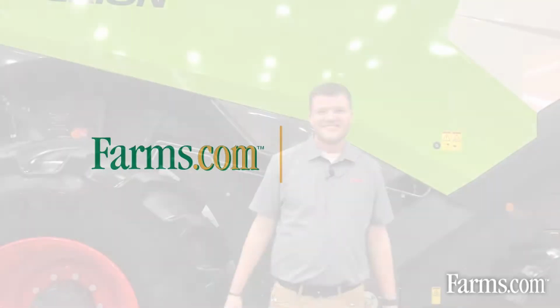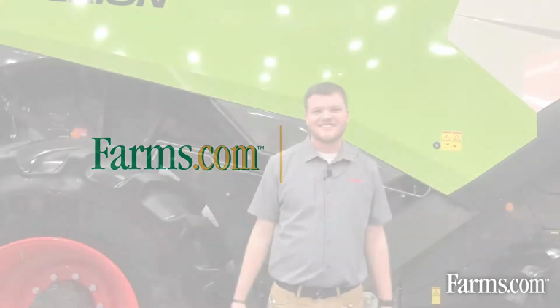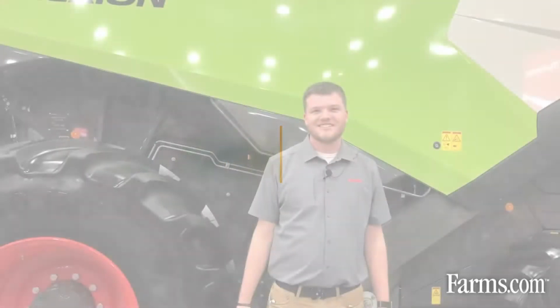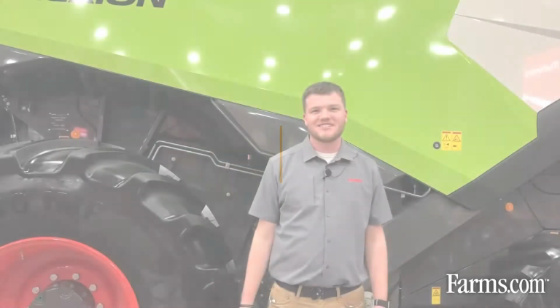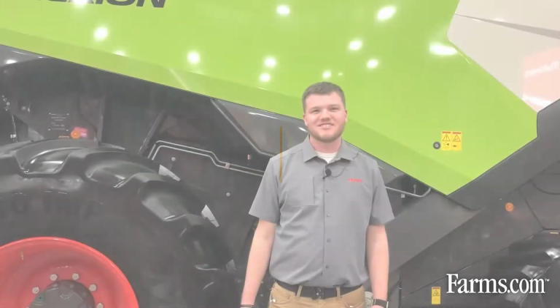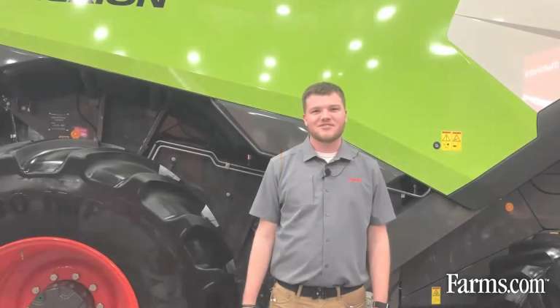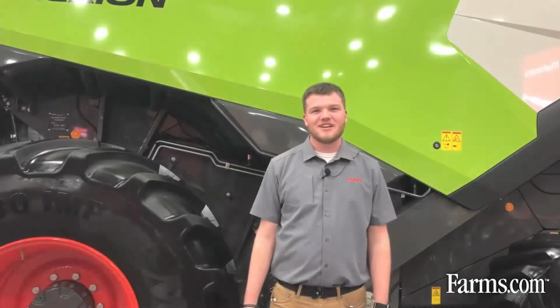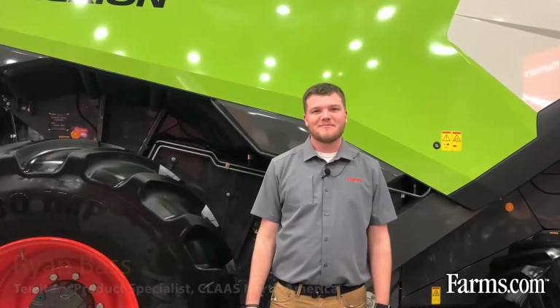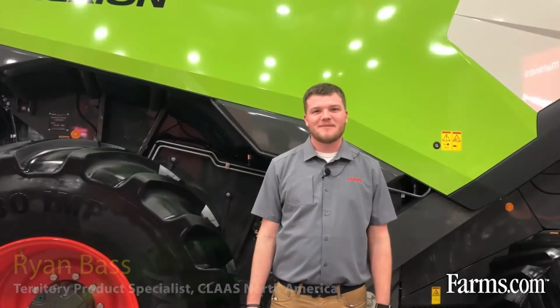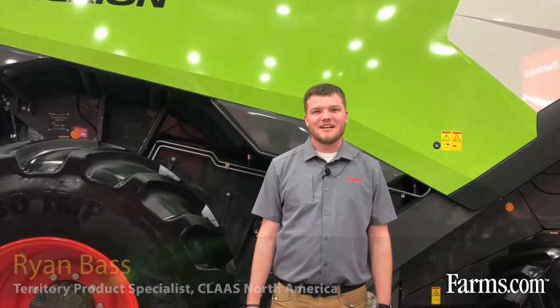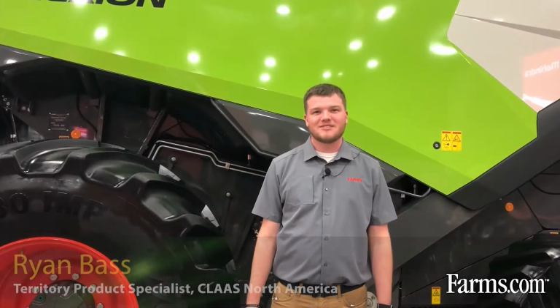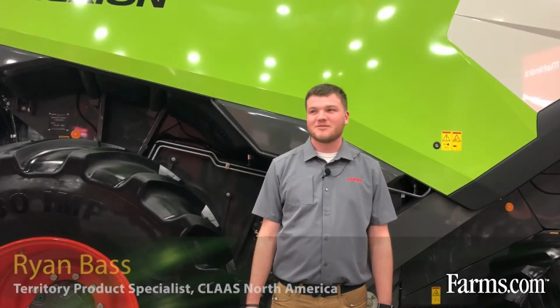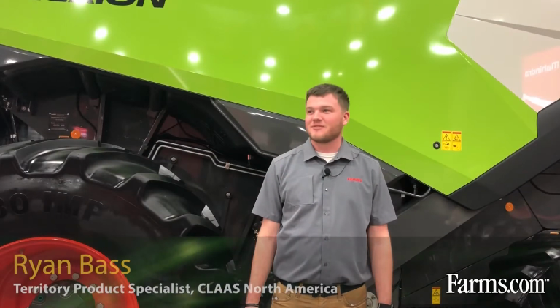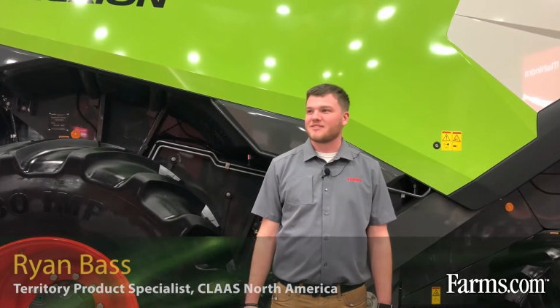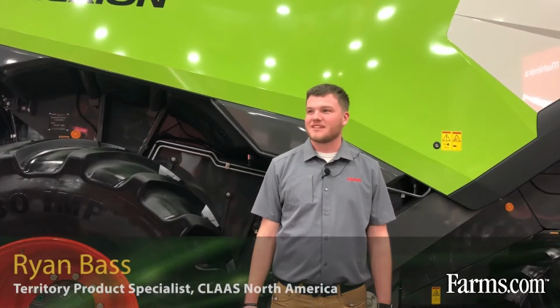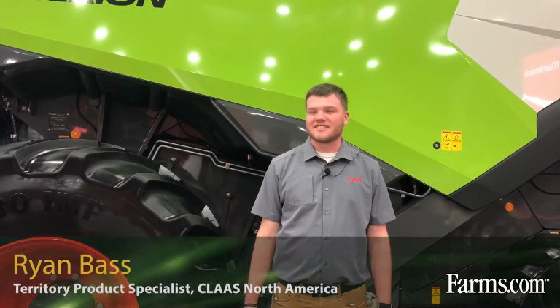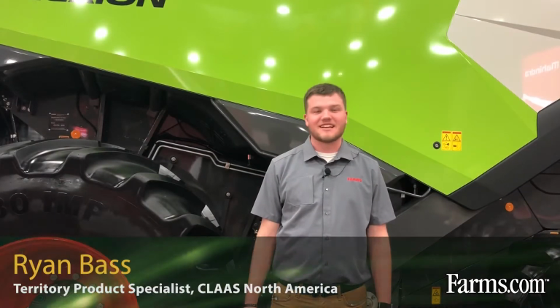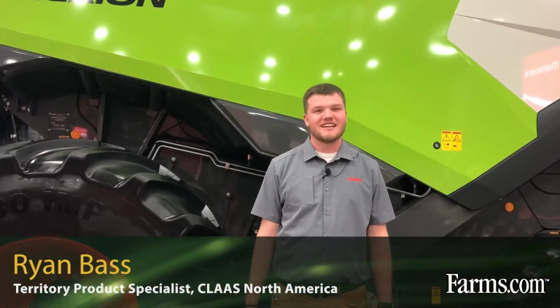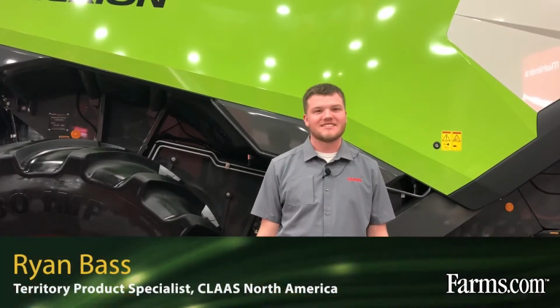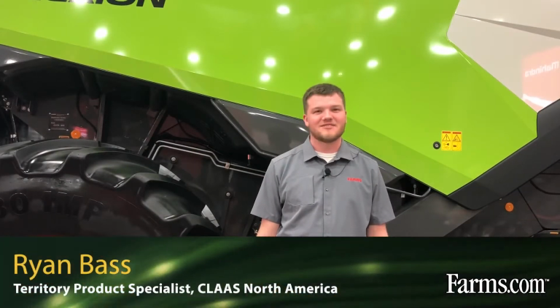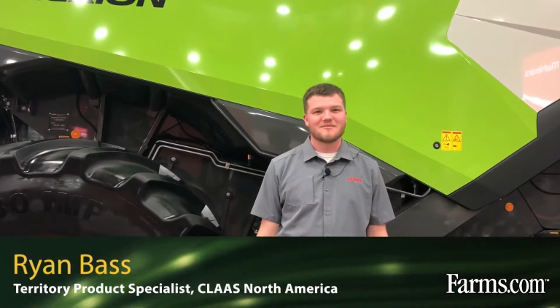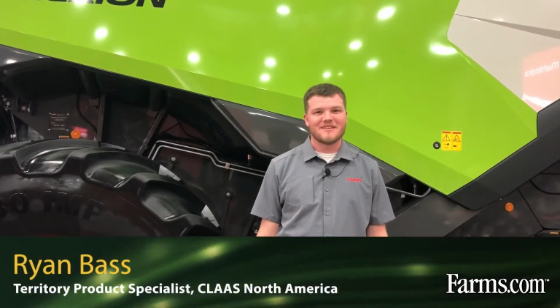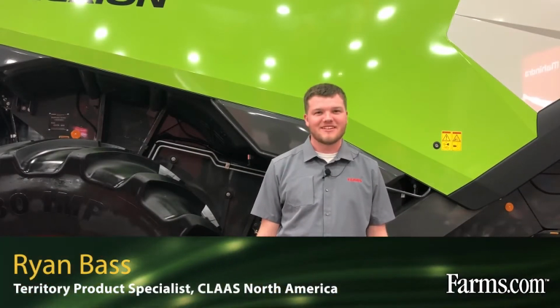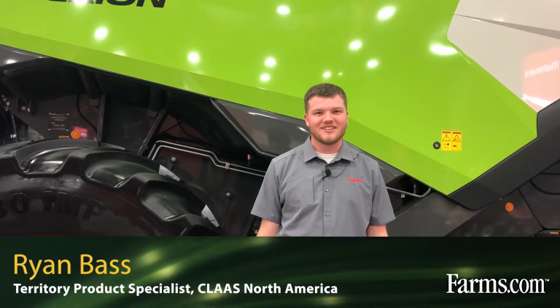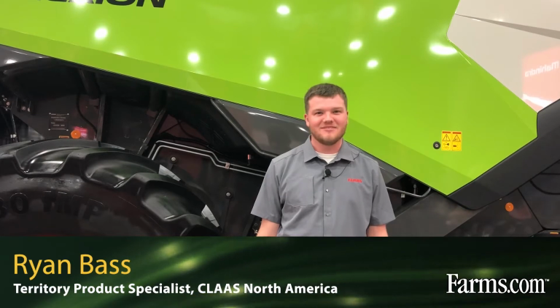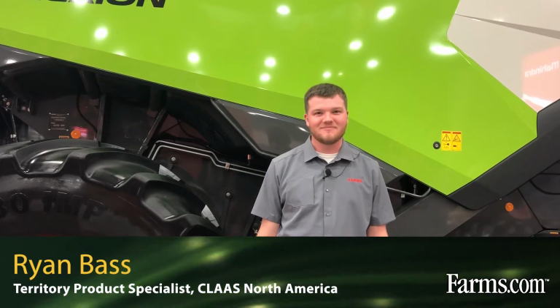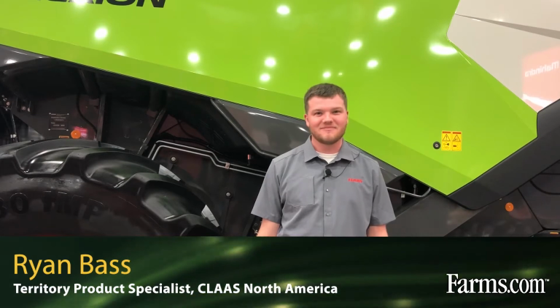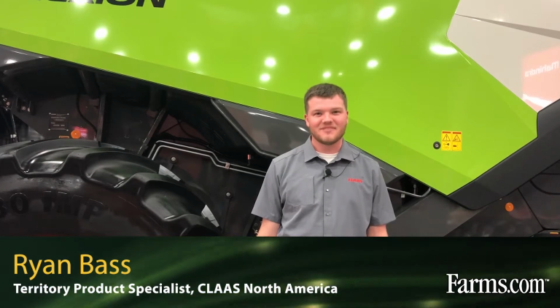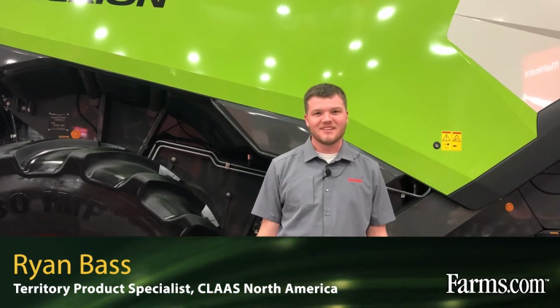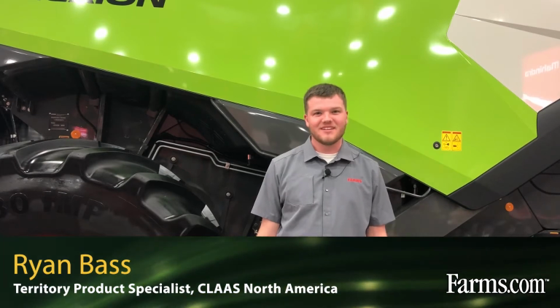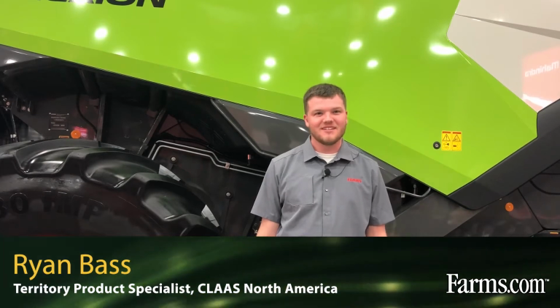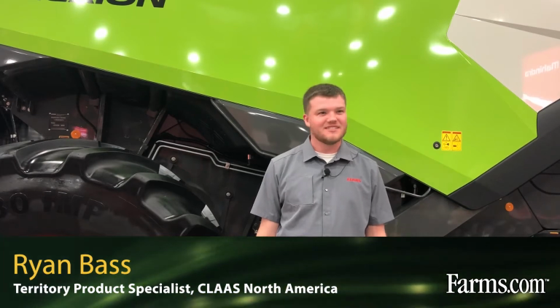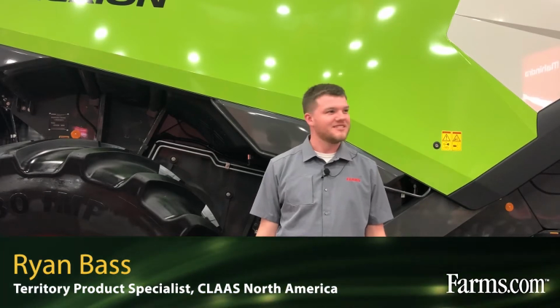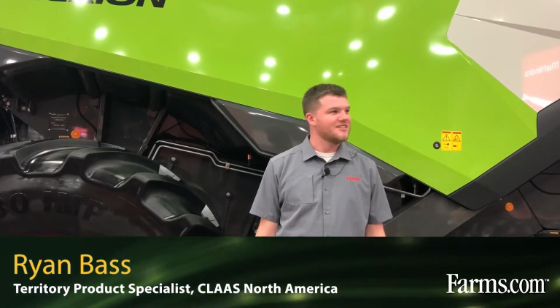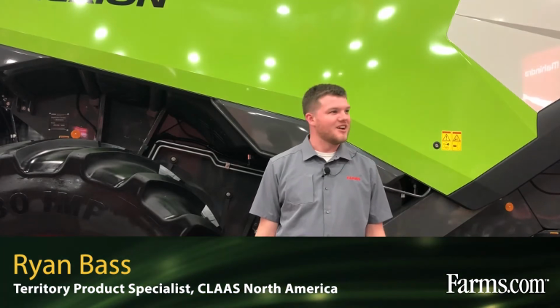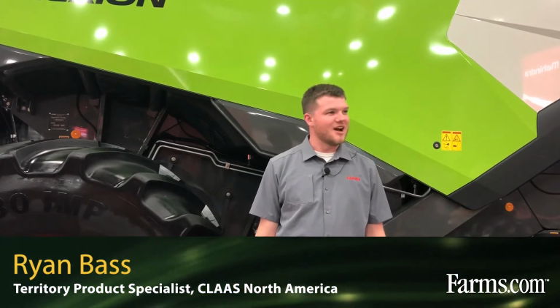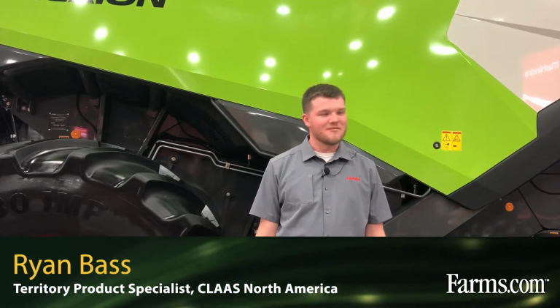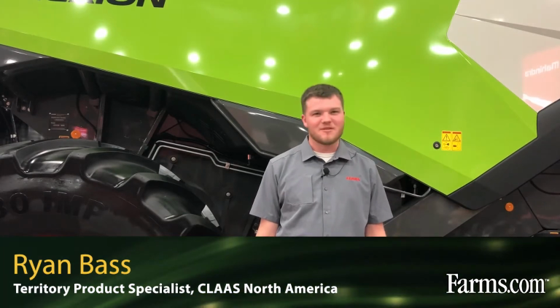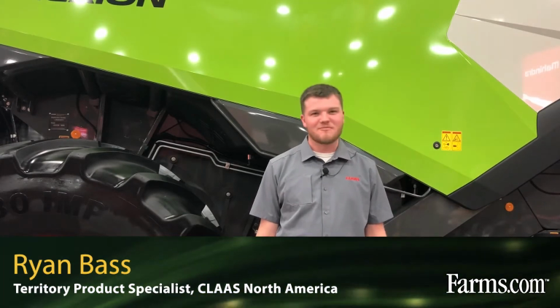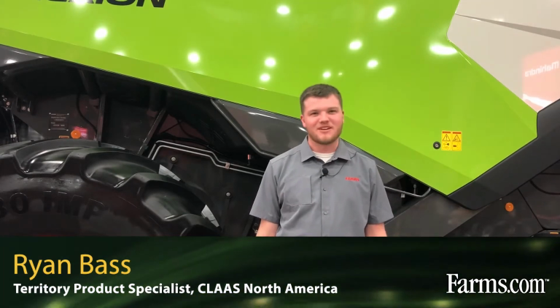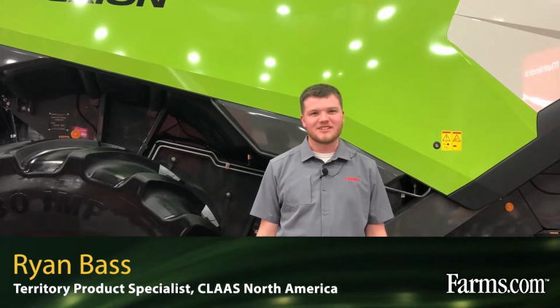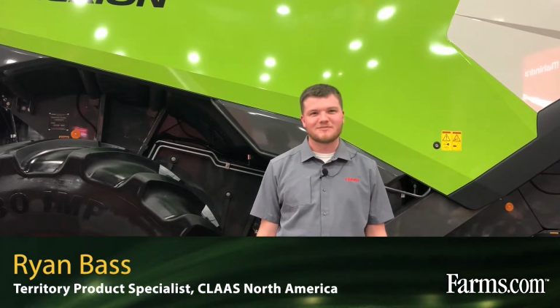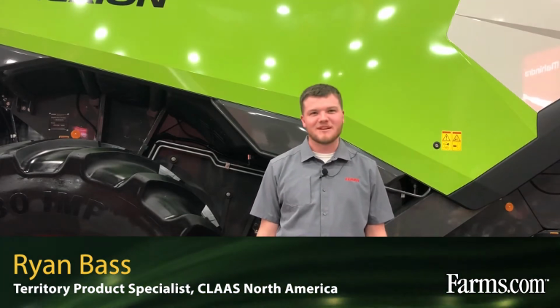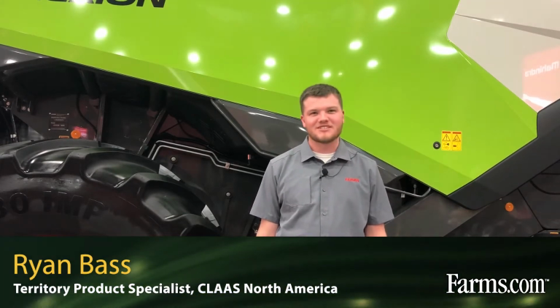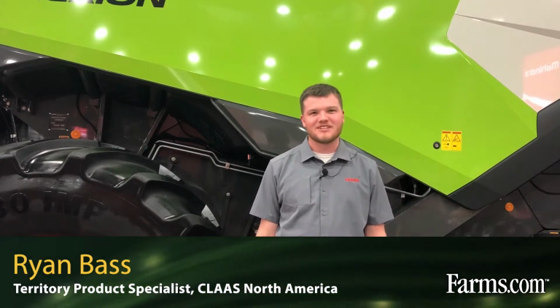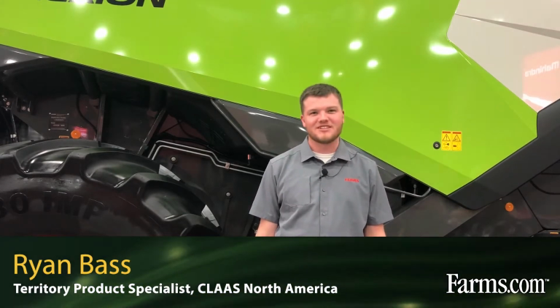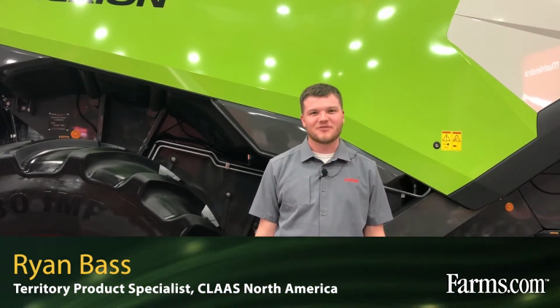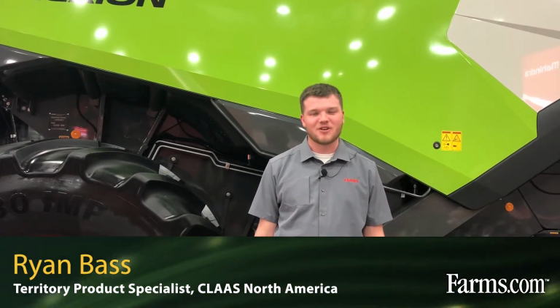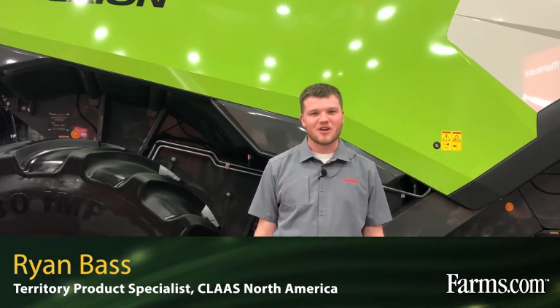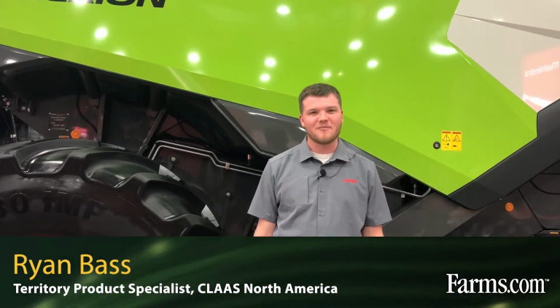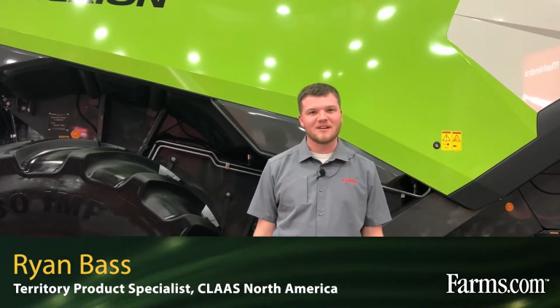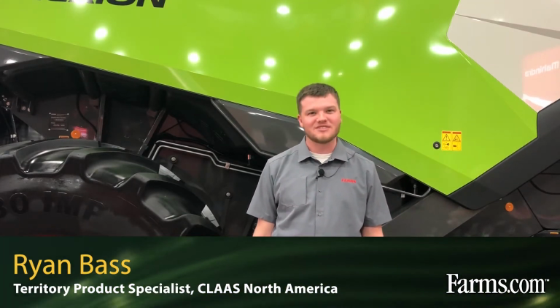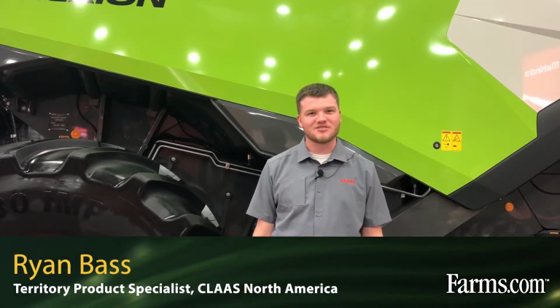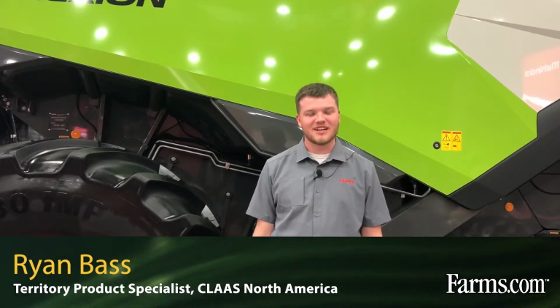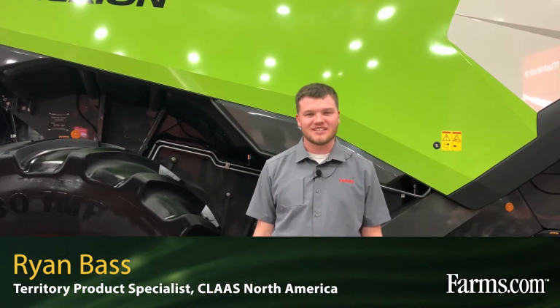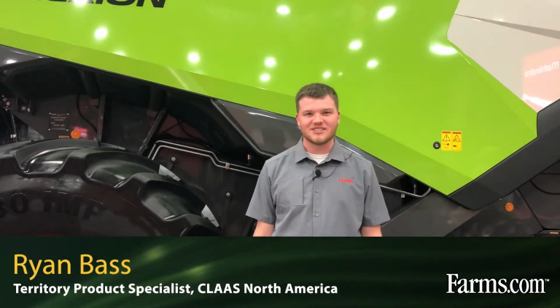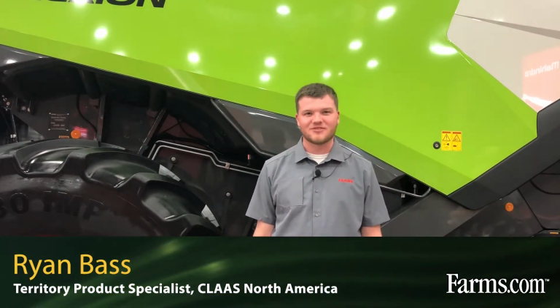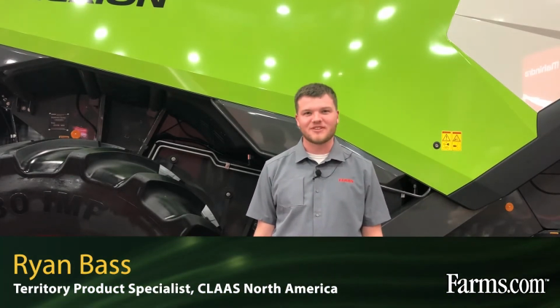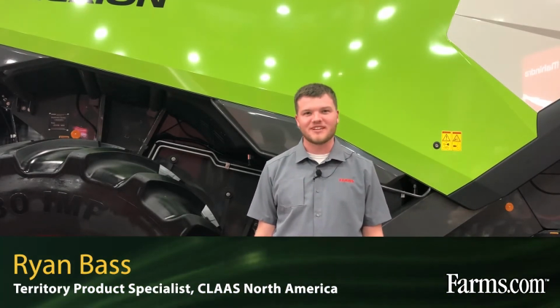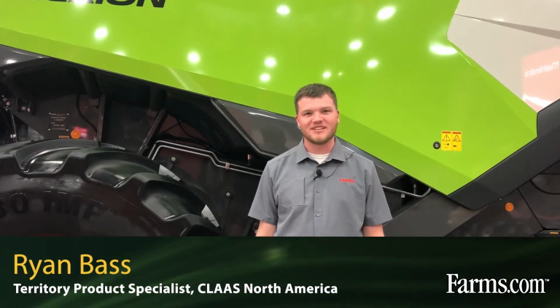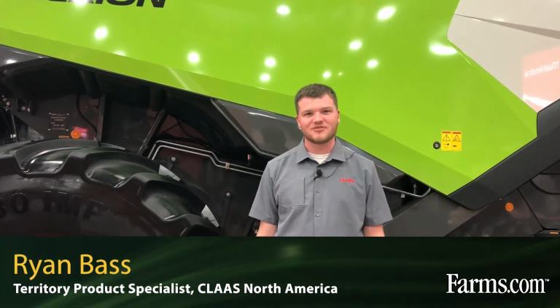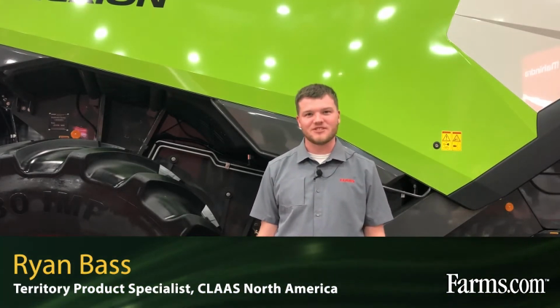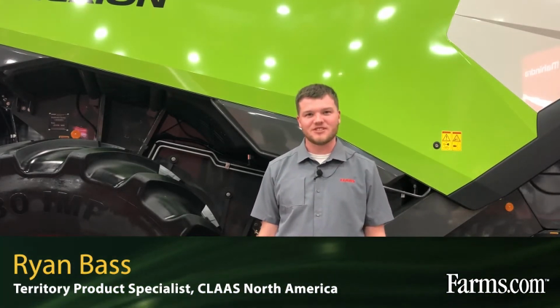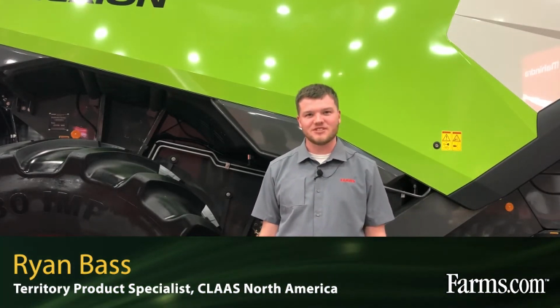This is Ryan Bass with CLAAS of America. I'm the product specialist for combines and tractors for the East region.